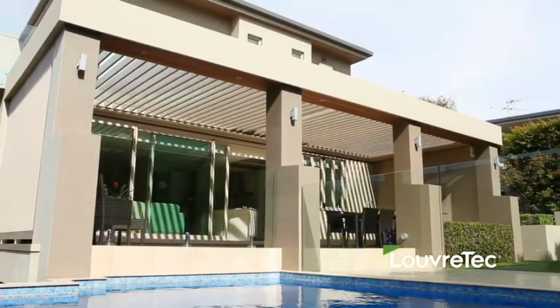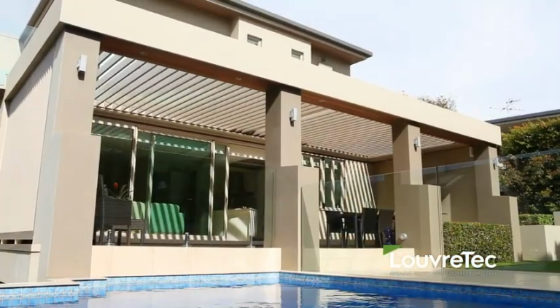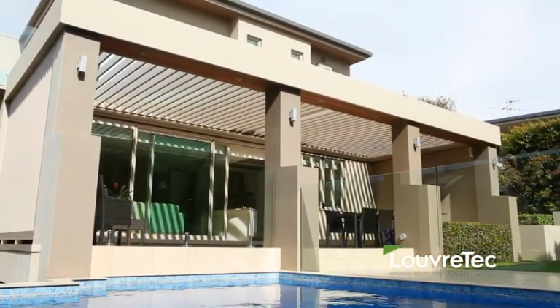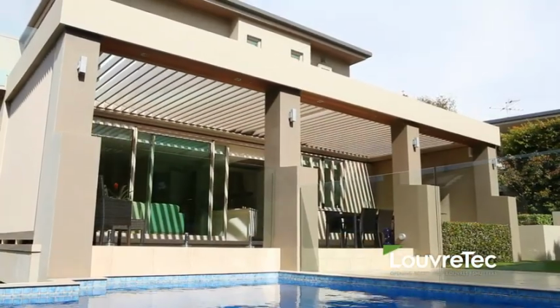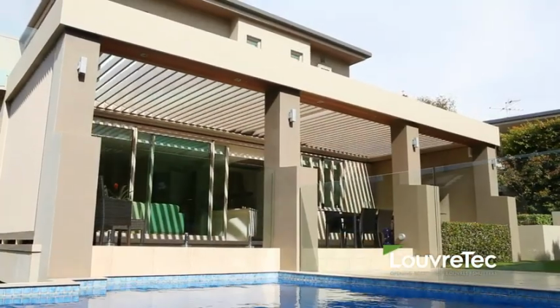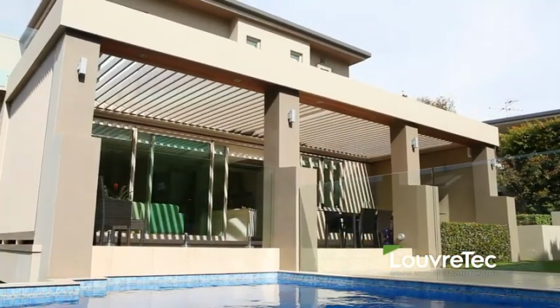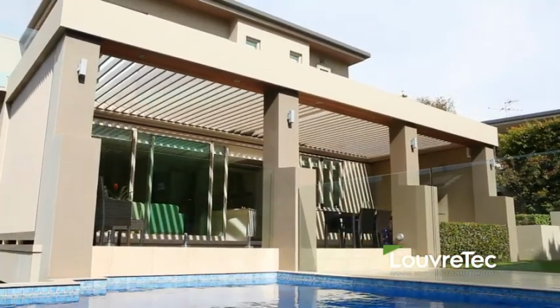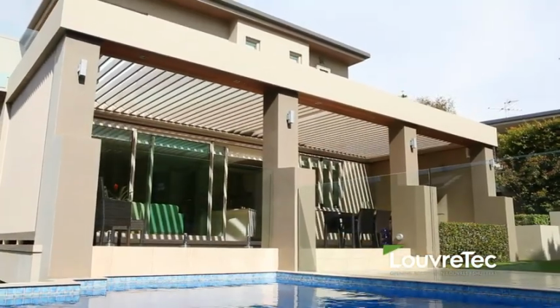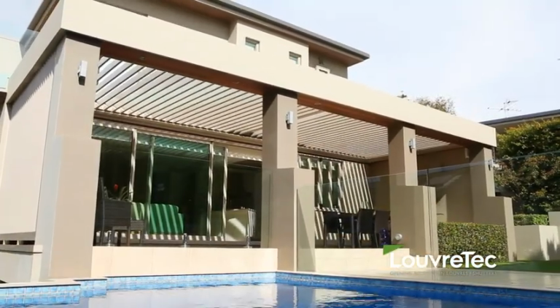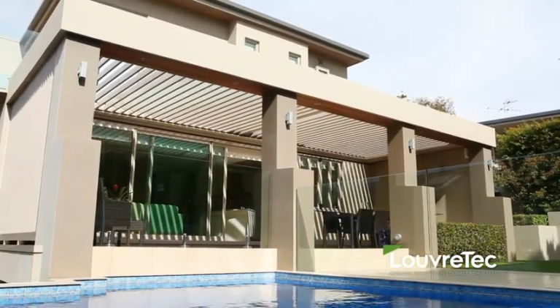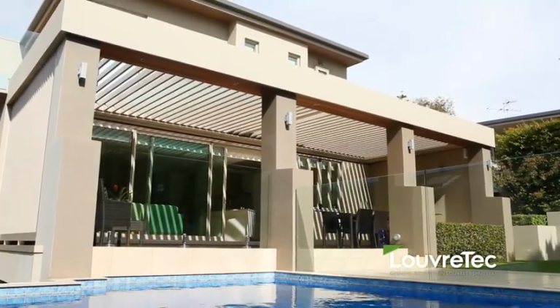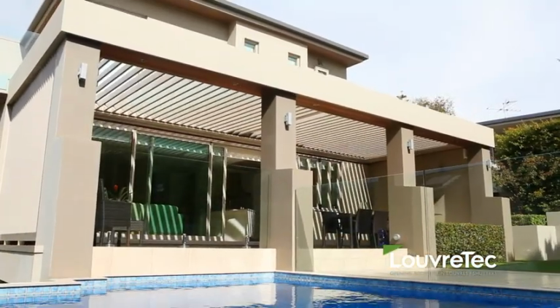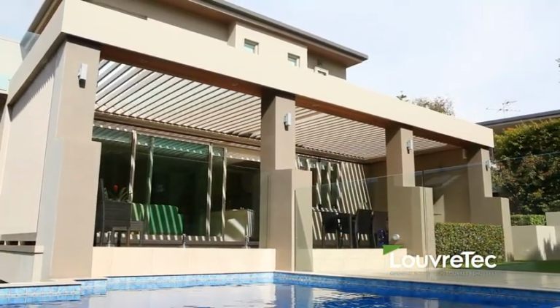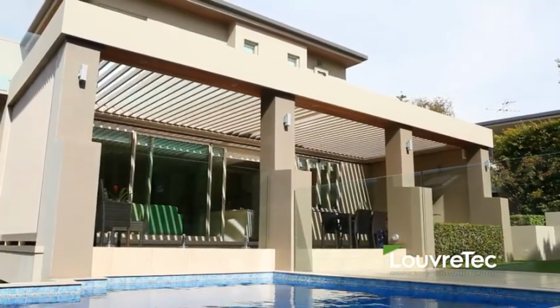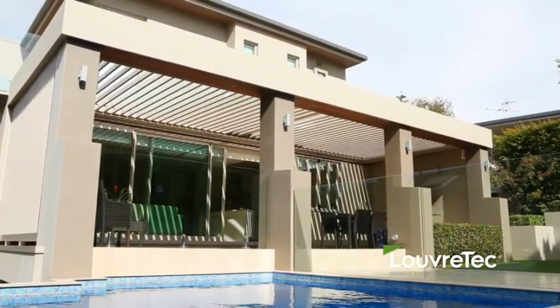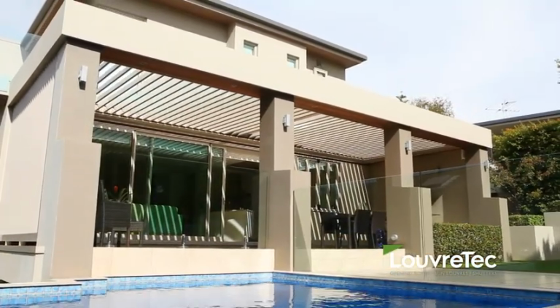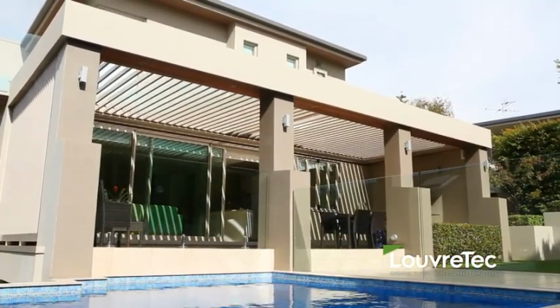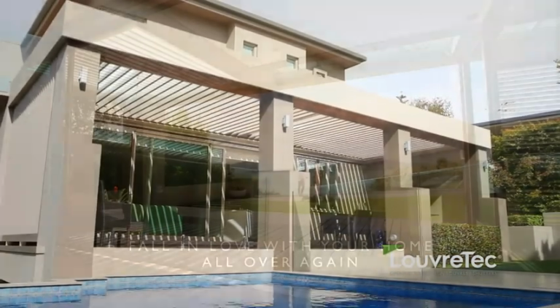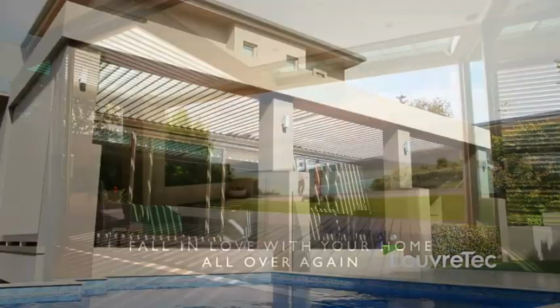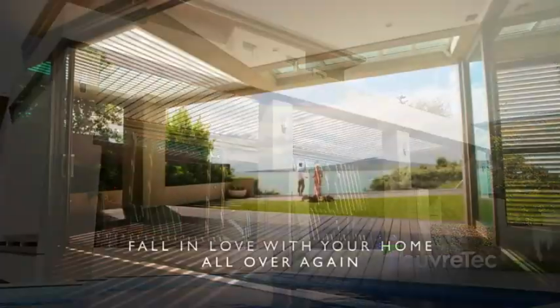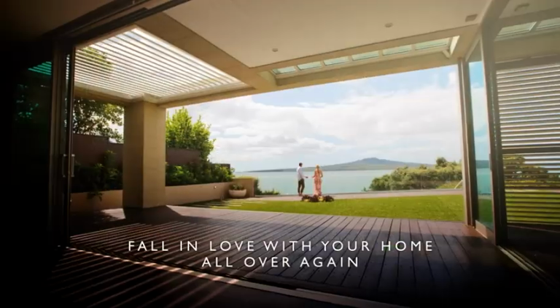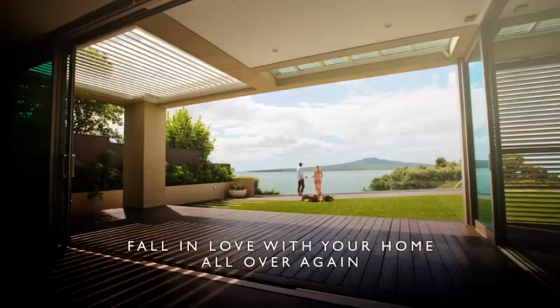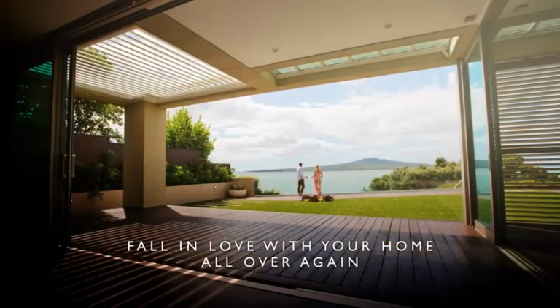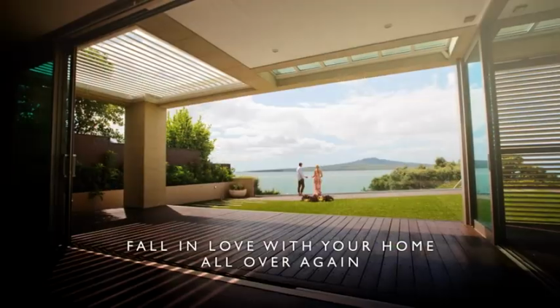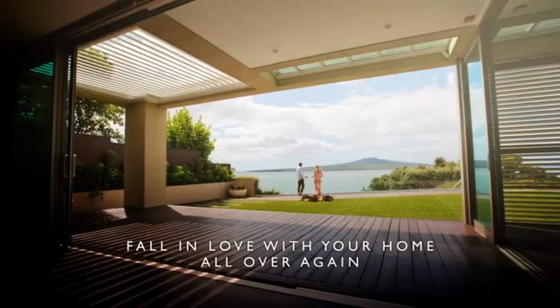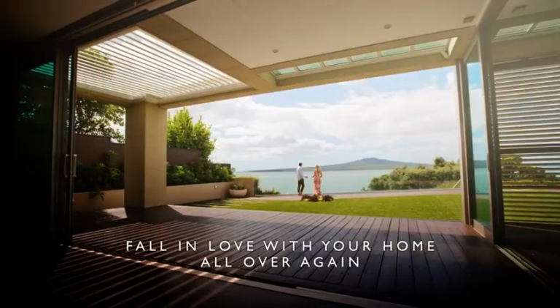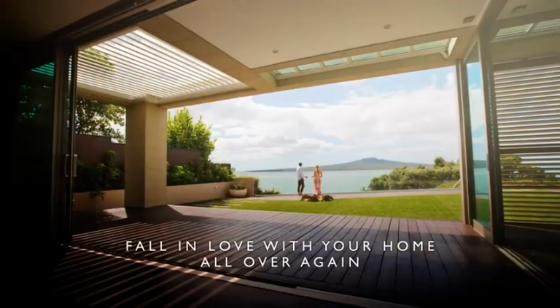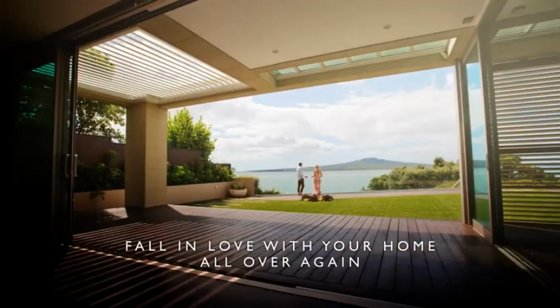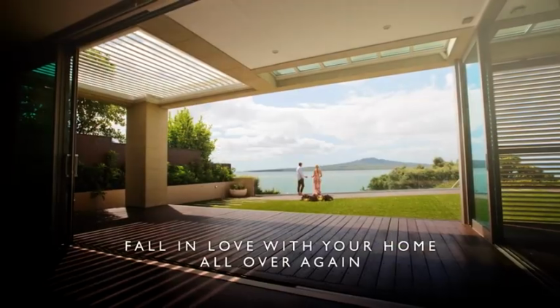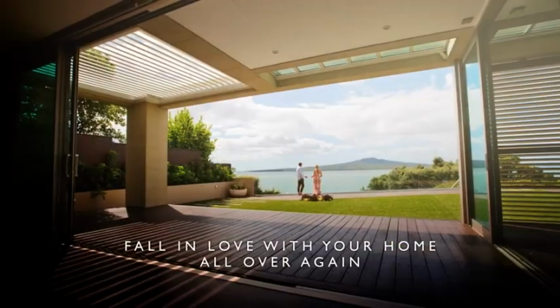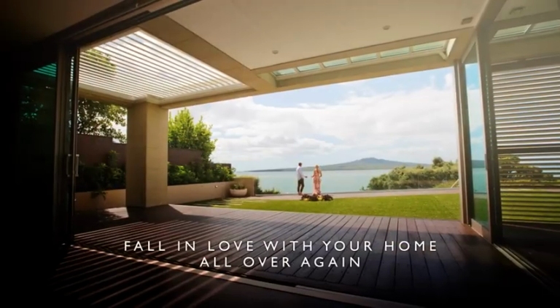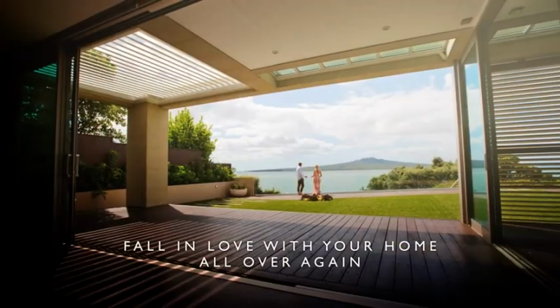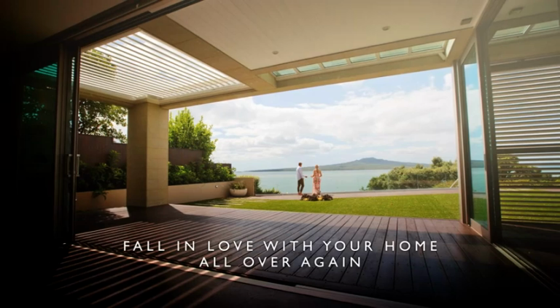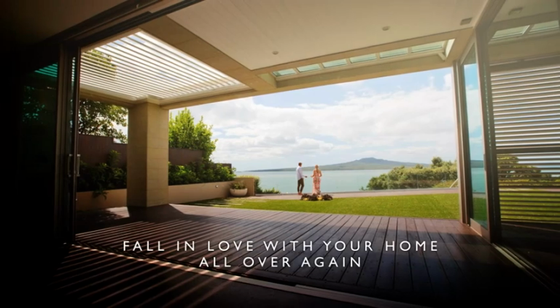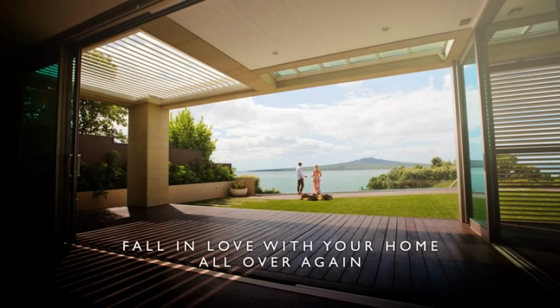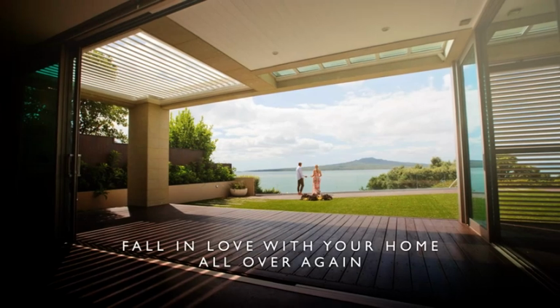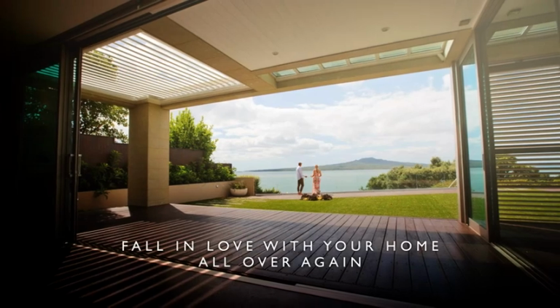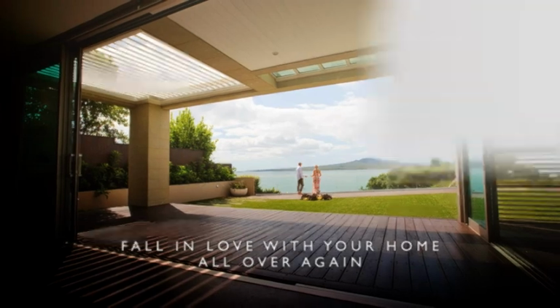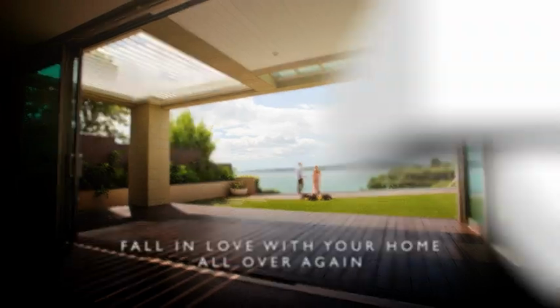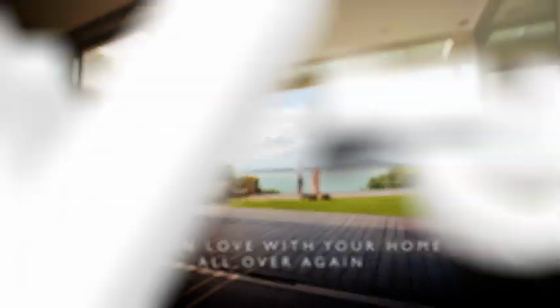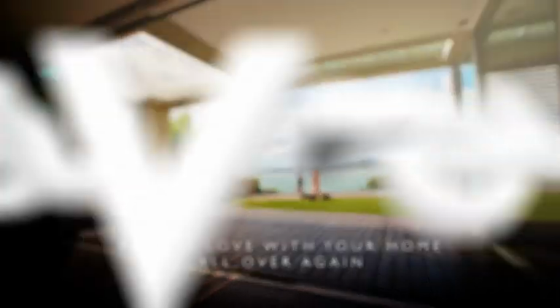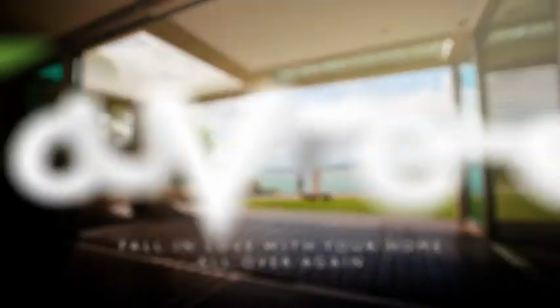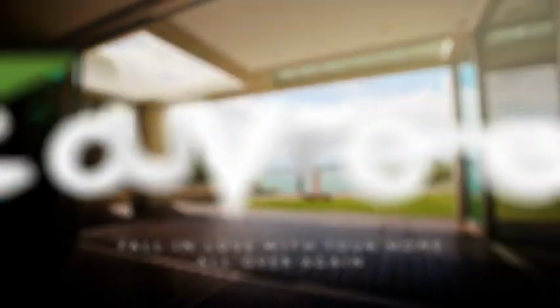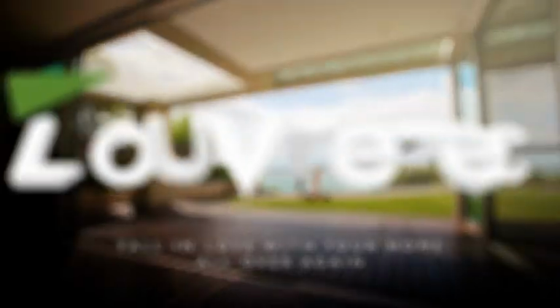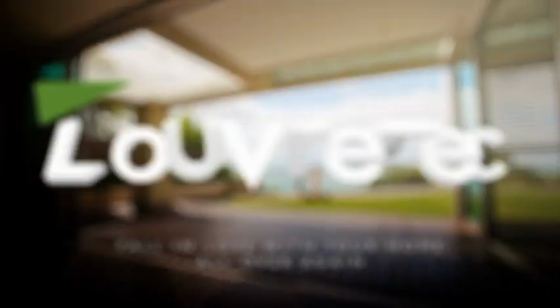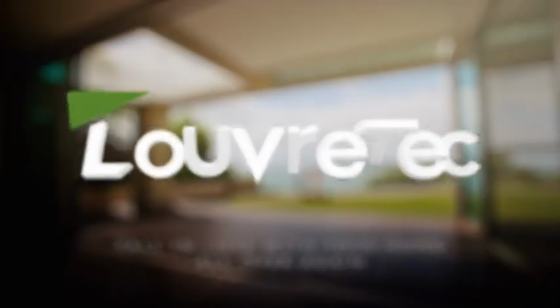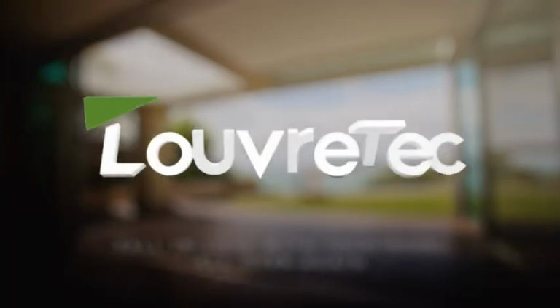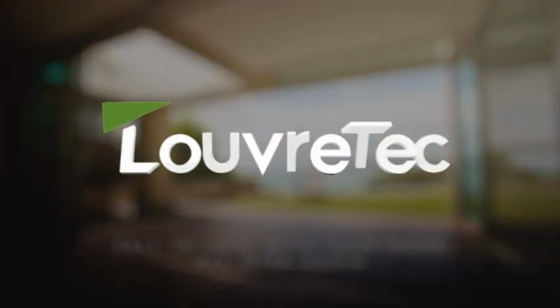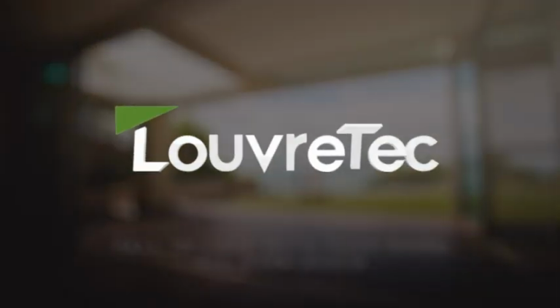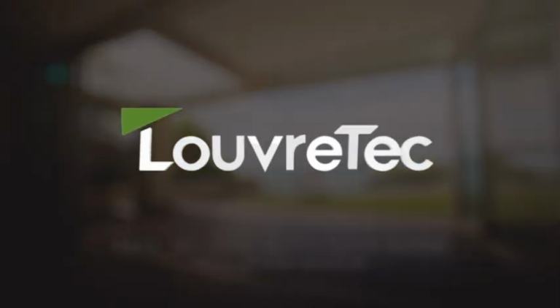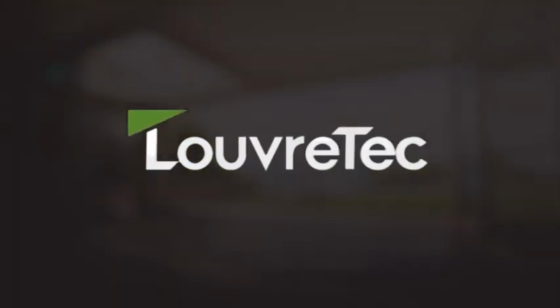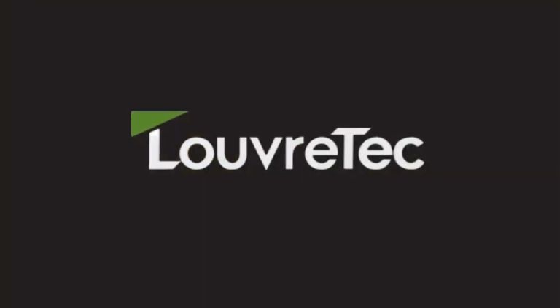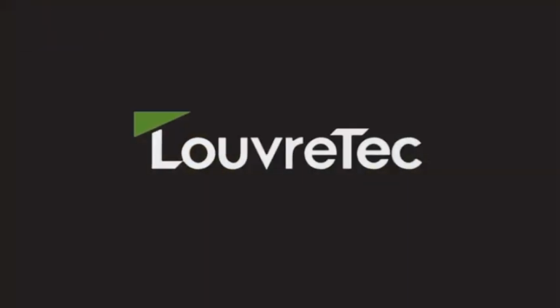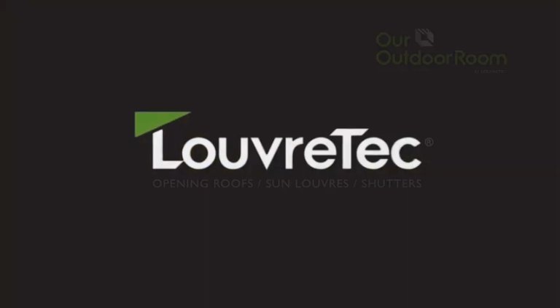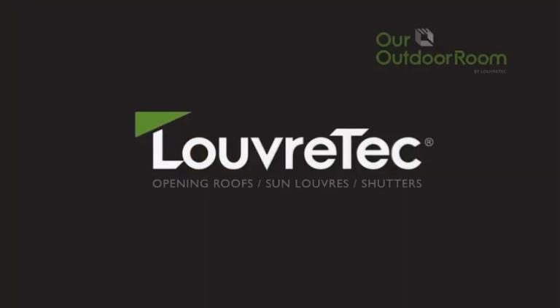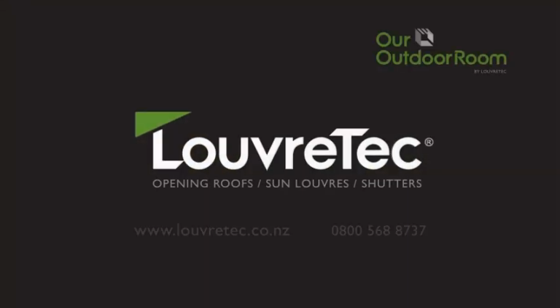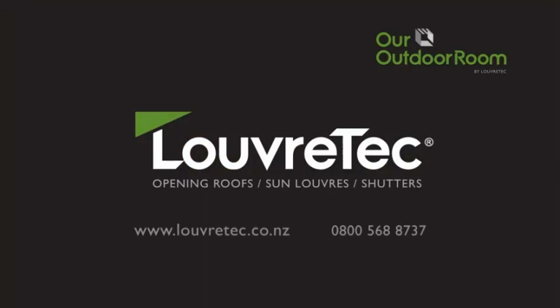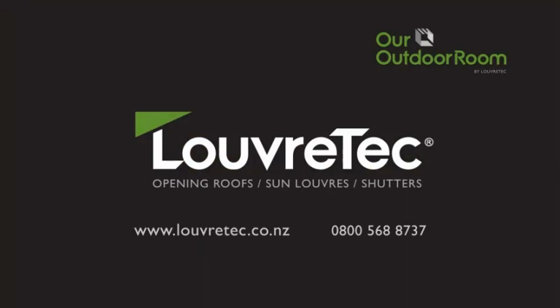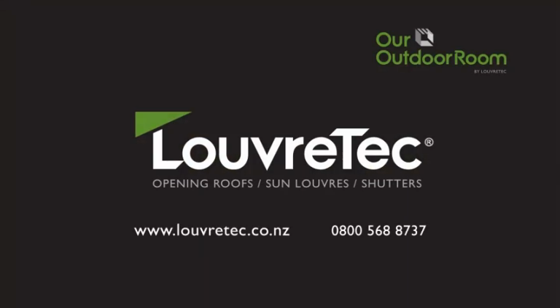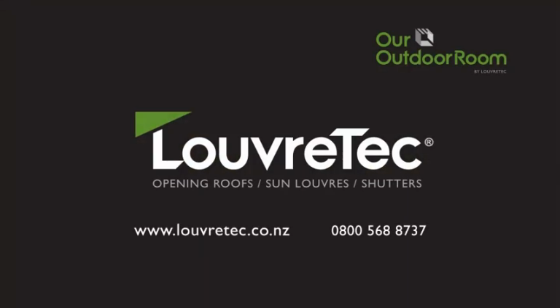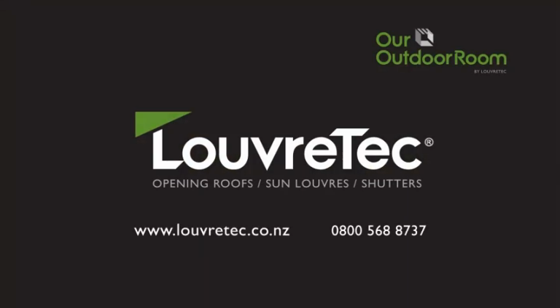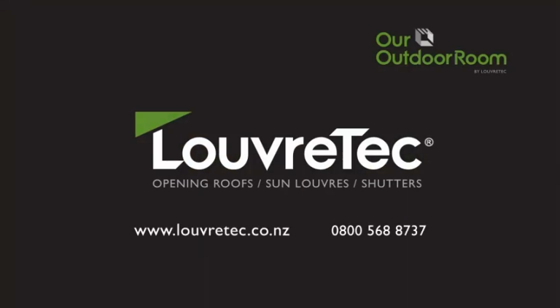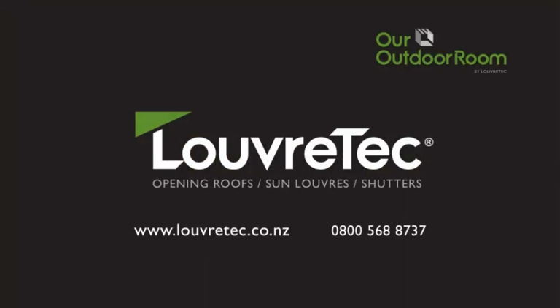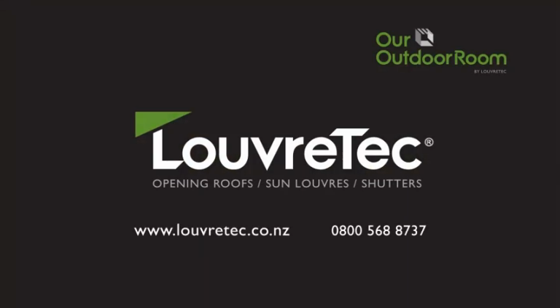LouvreTech opening roofs allow you to set and control conditions, letting you gain the most out of your environment.